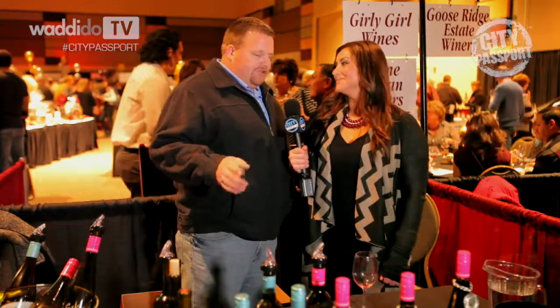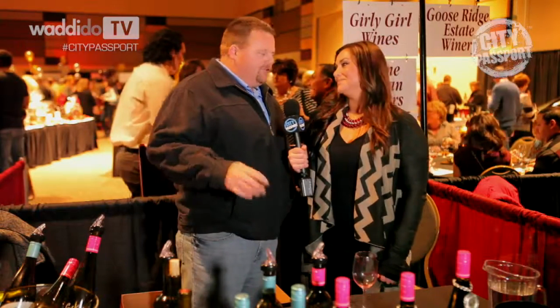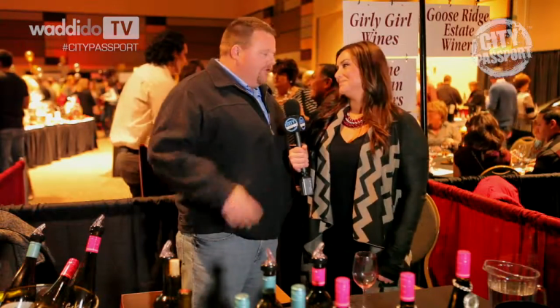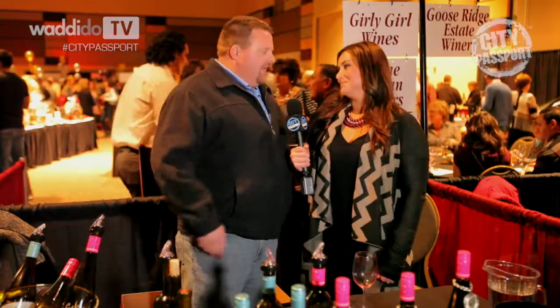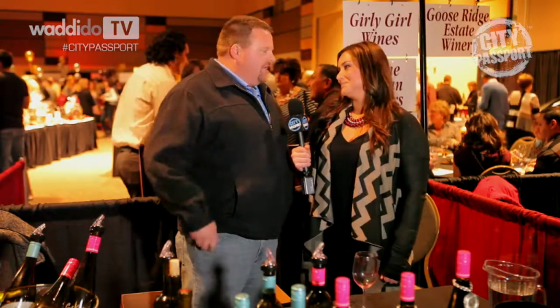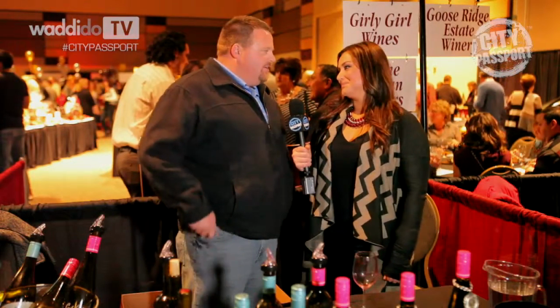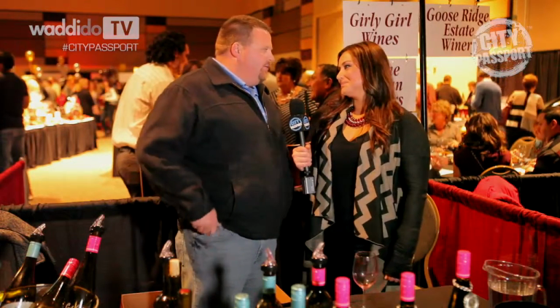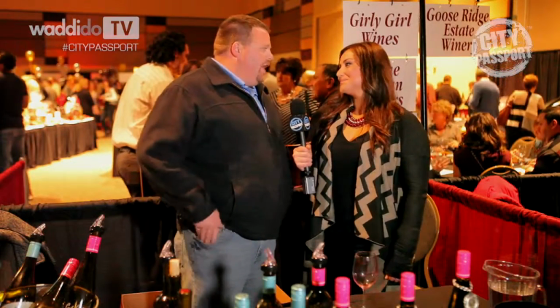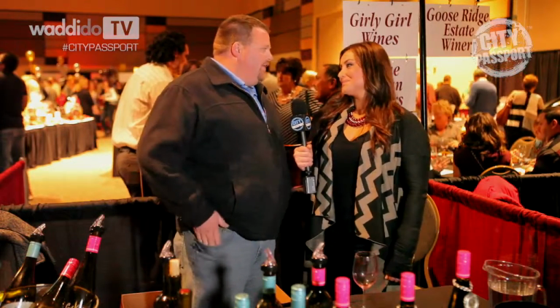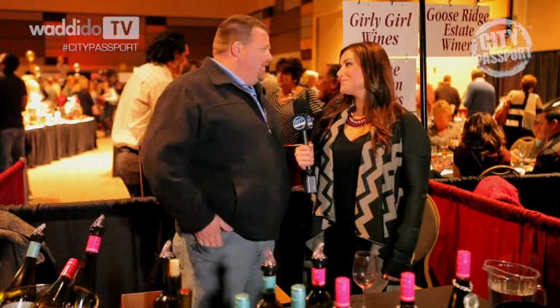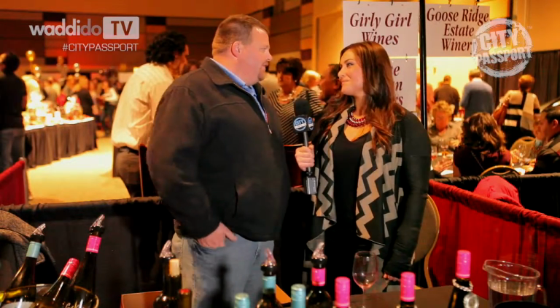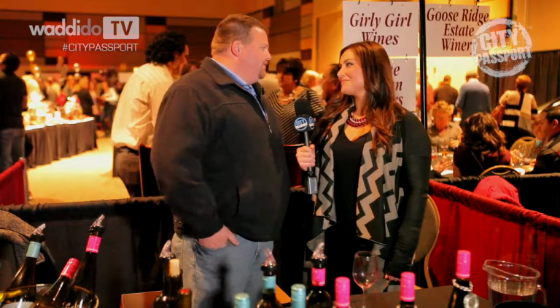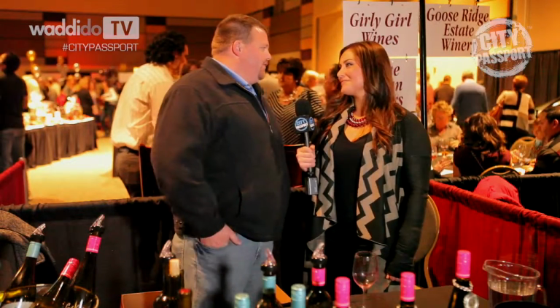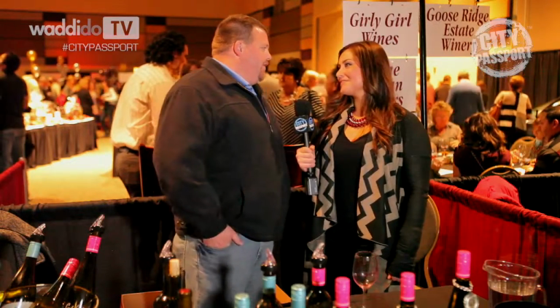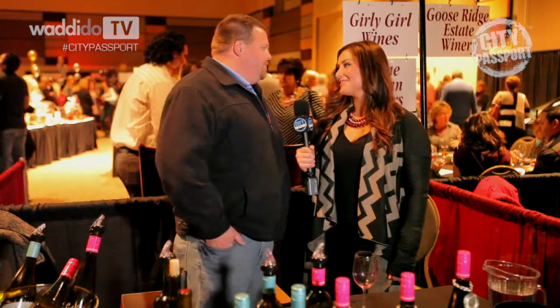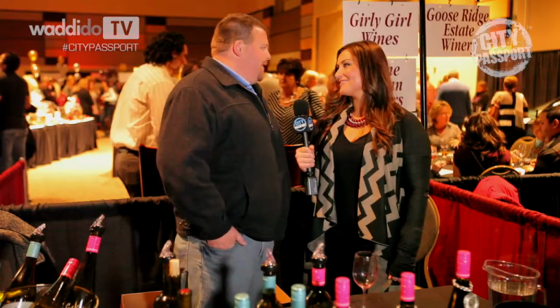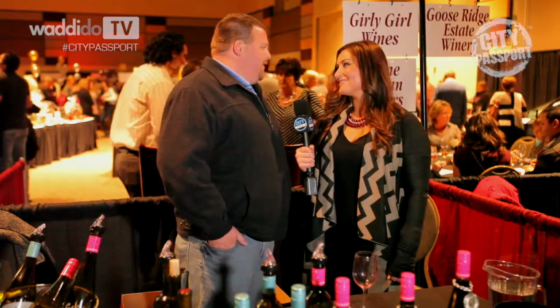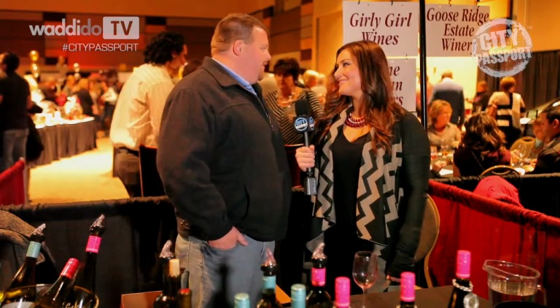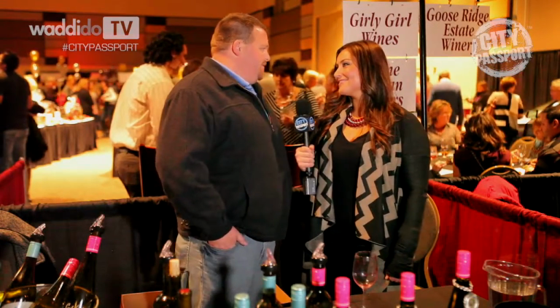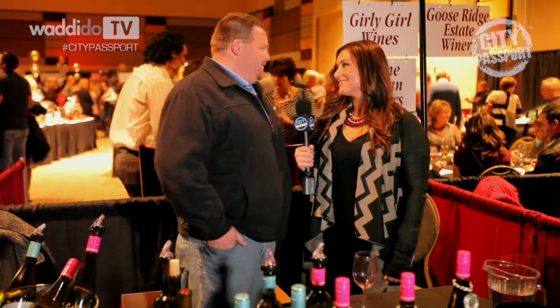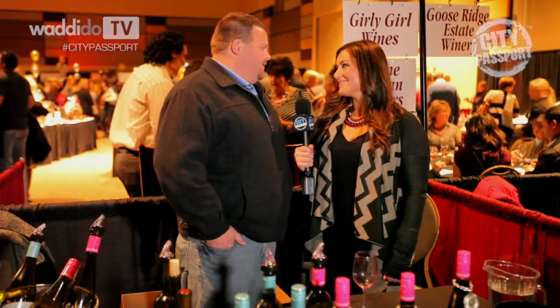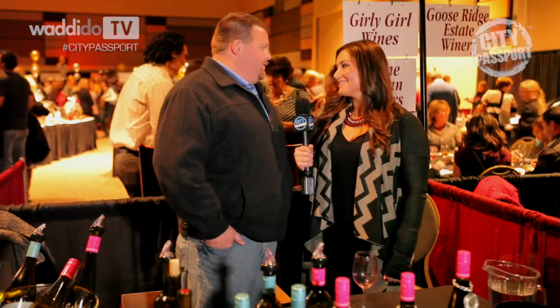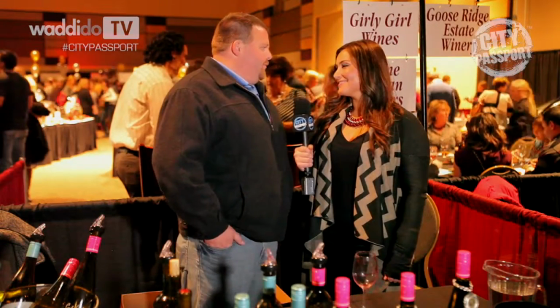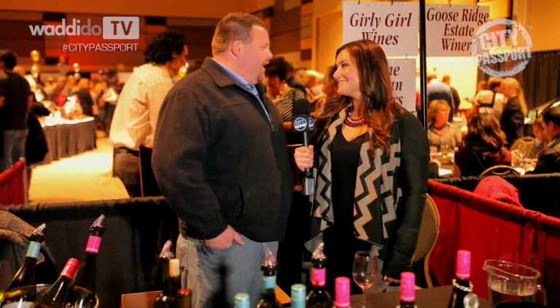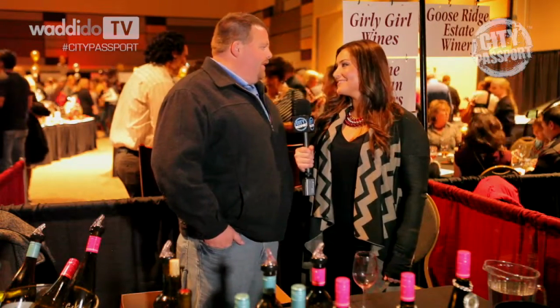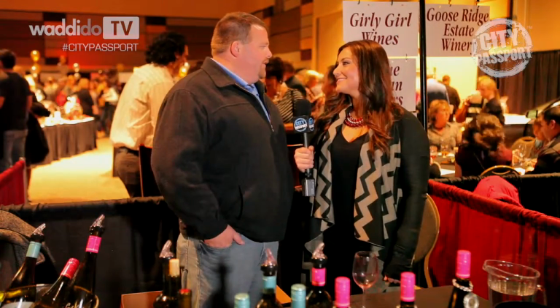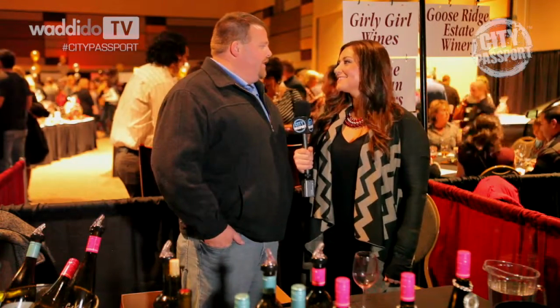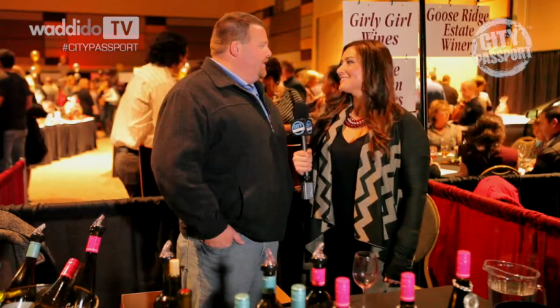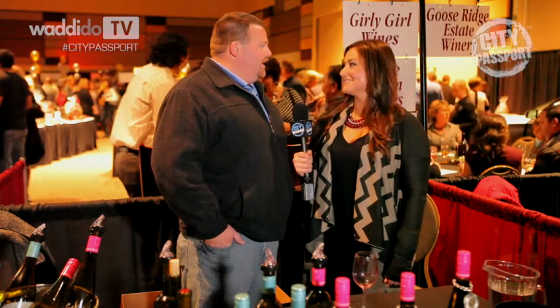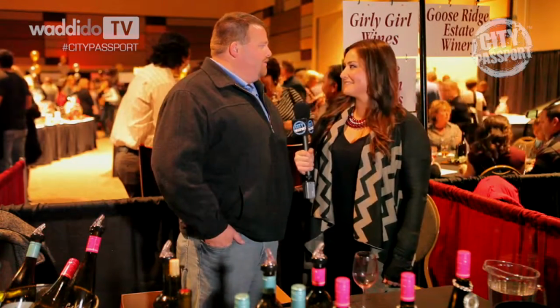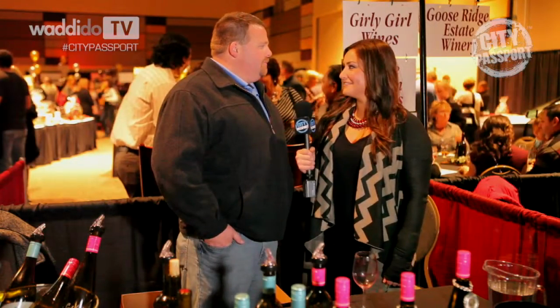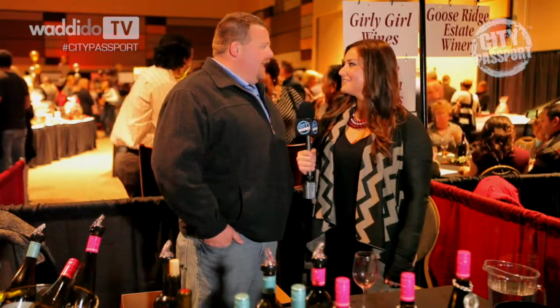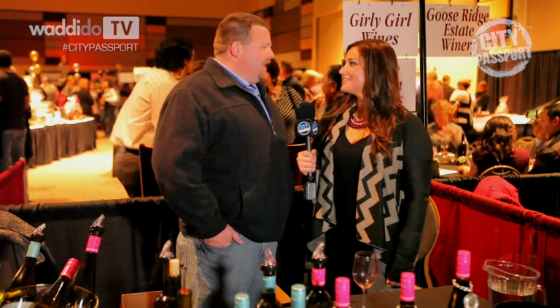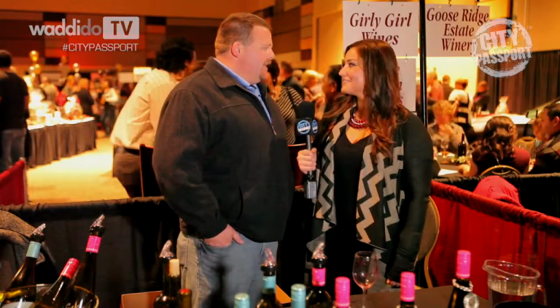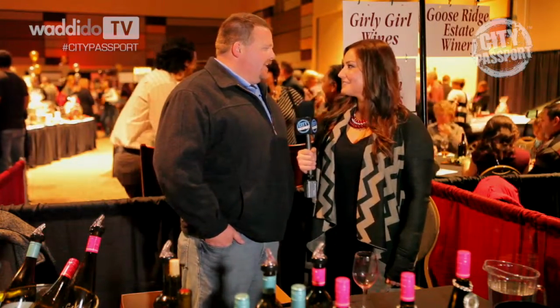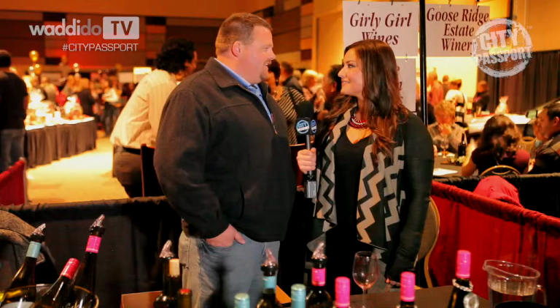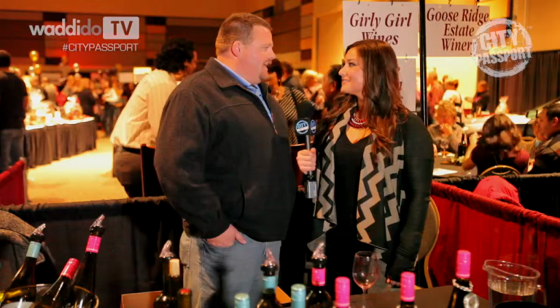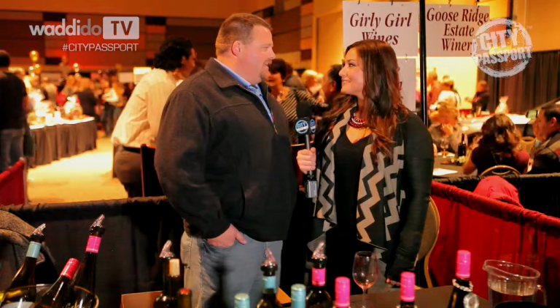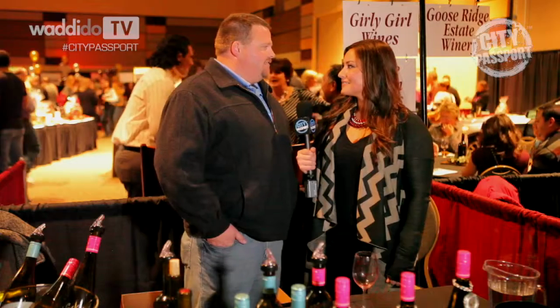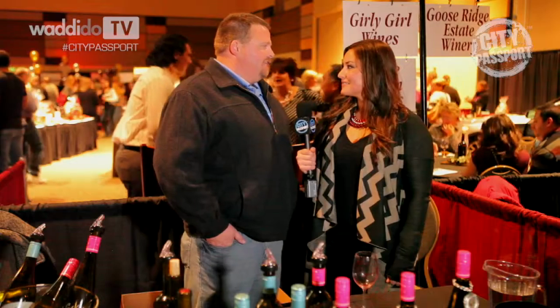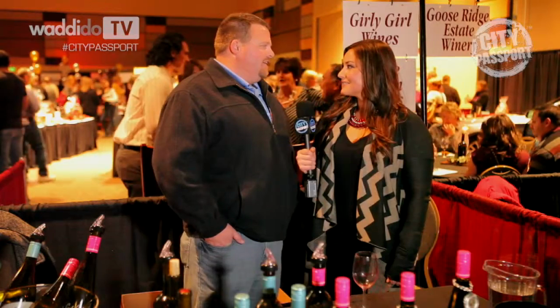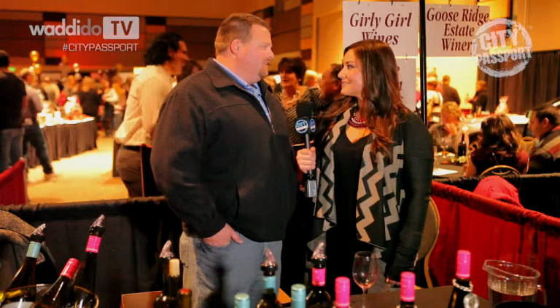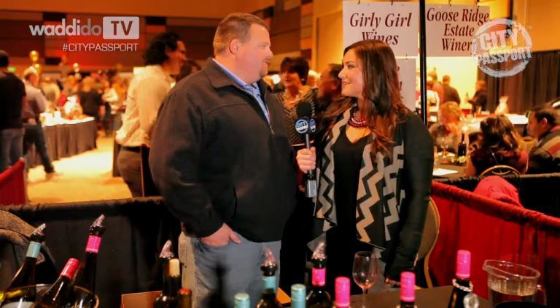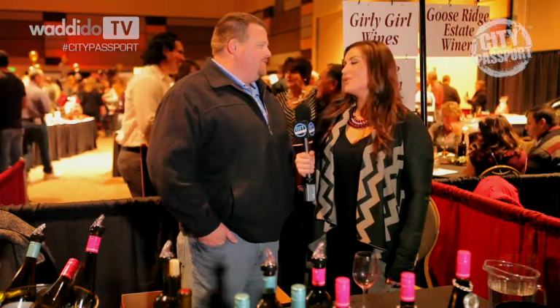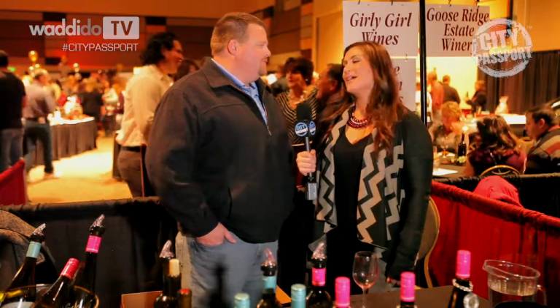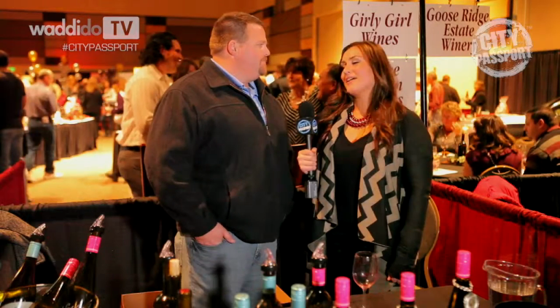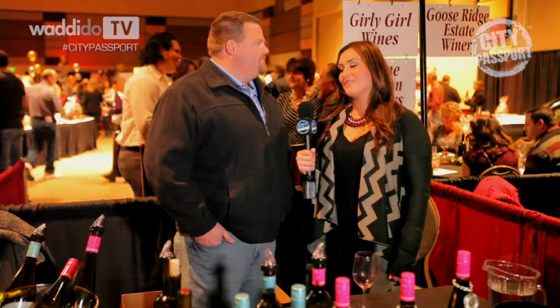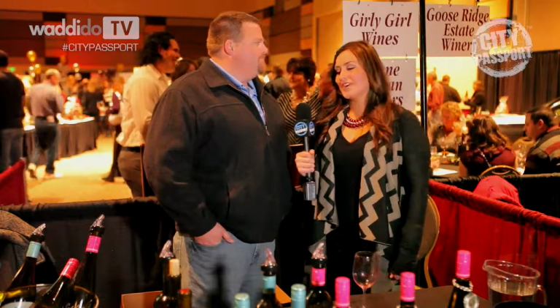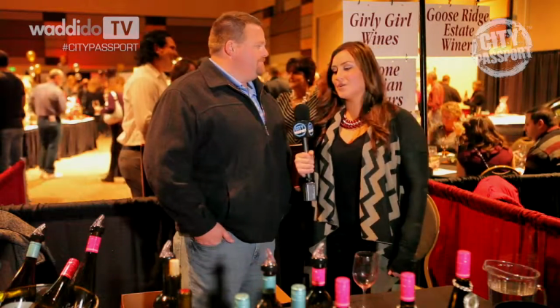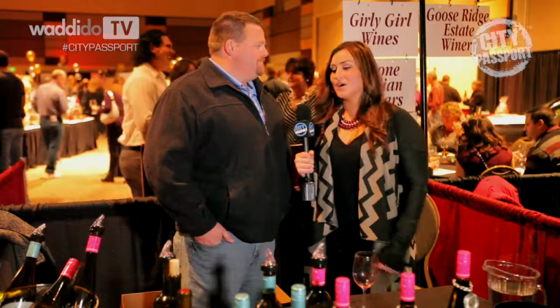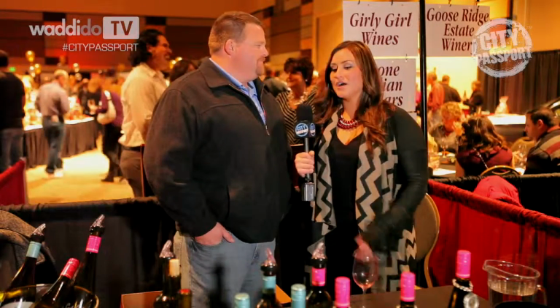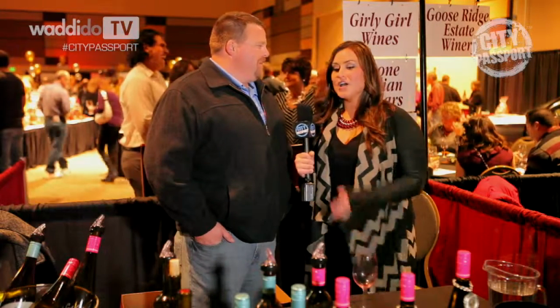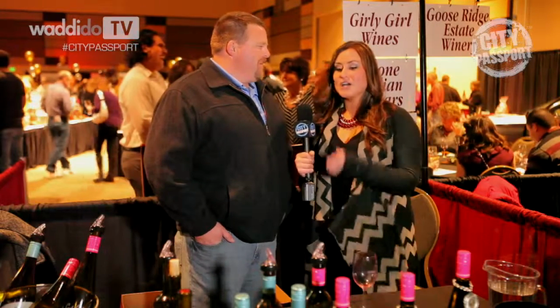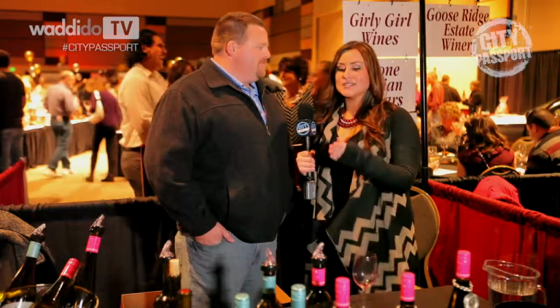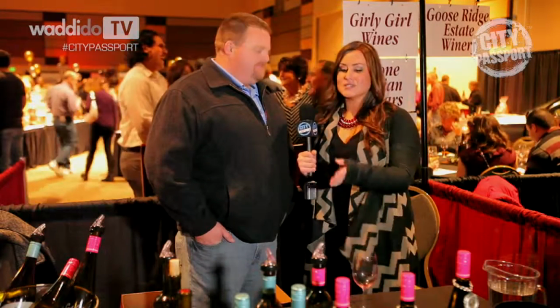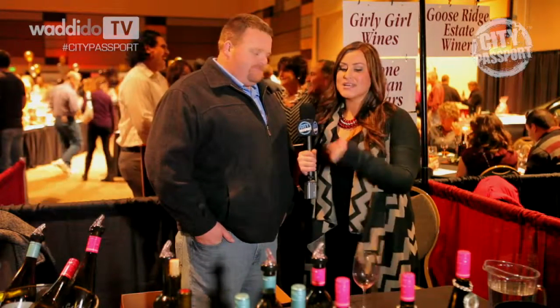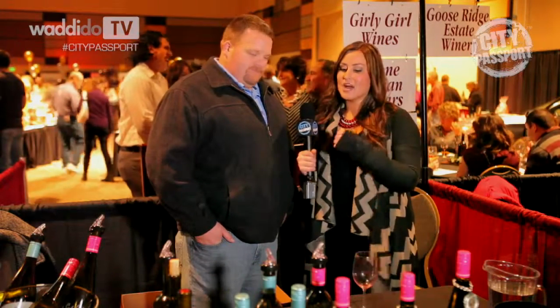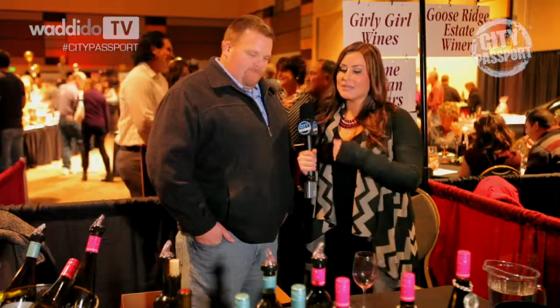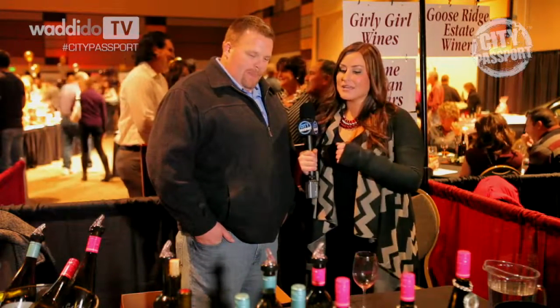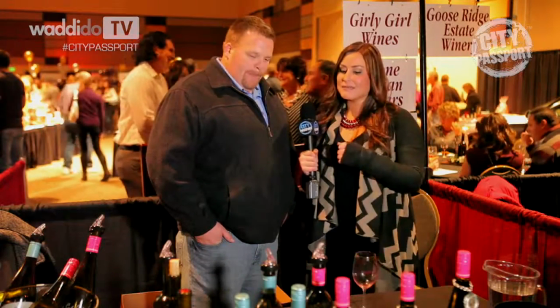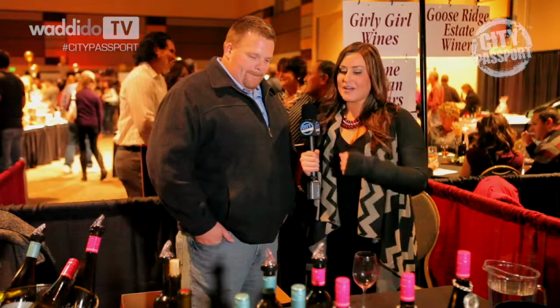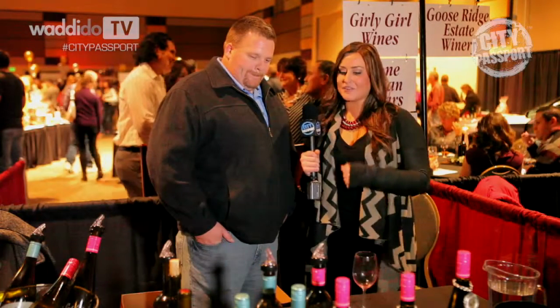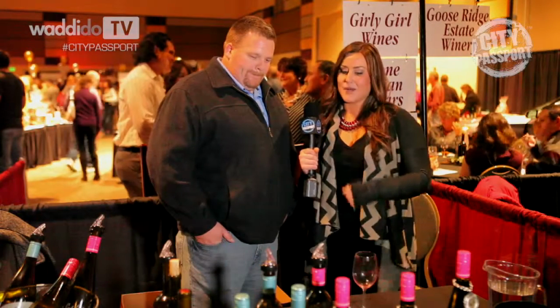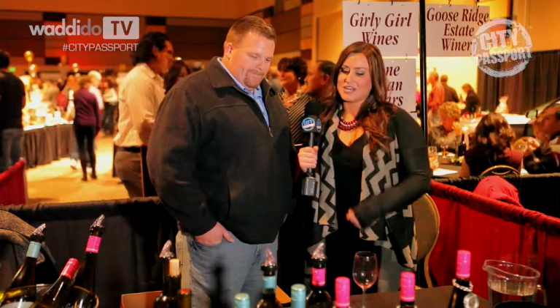Silver Lake Winery is our parent winery that began in 1986. Tell me about the wine.